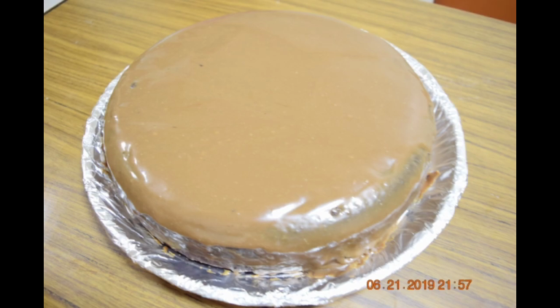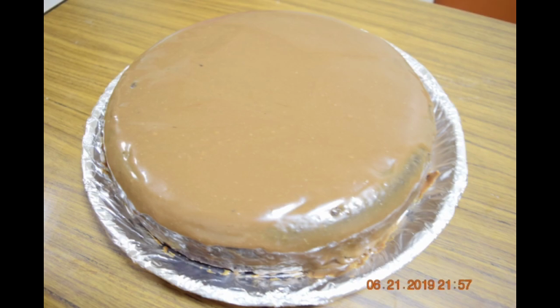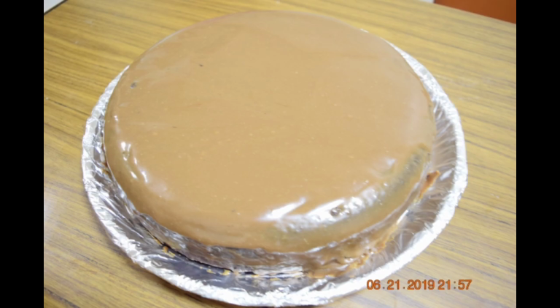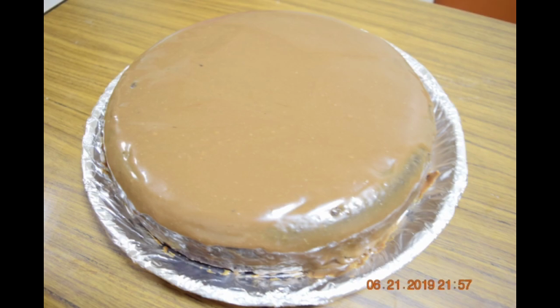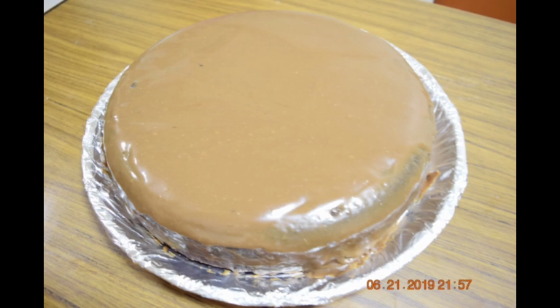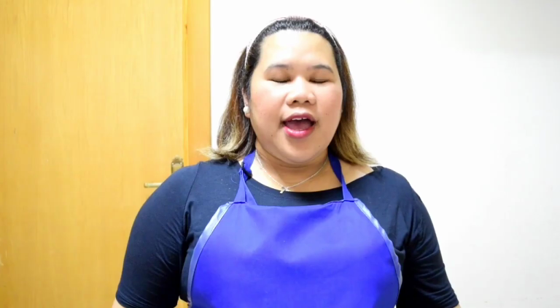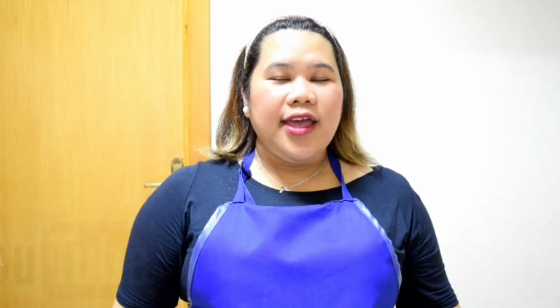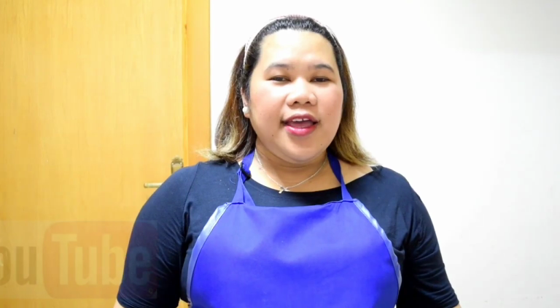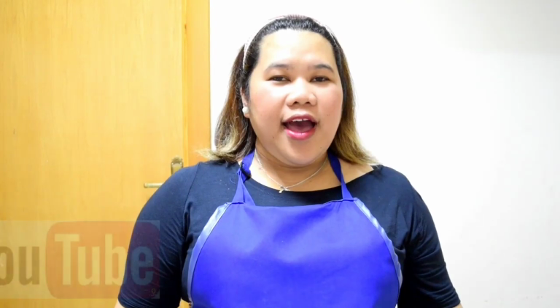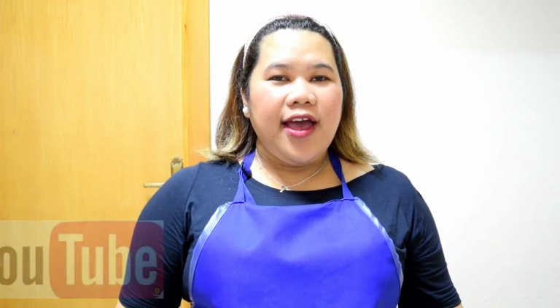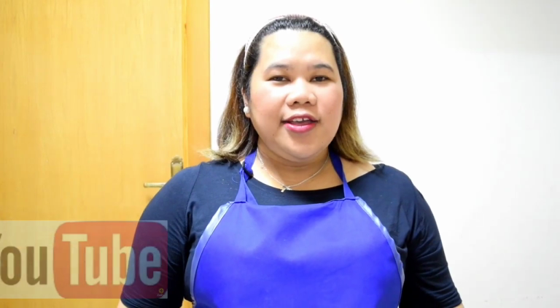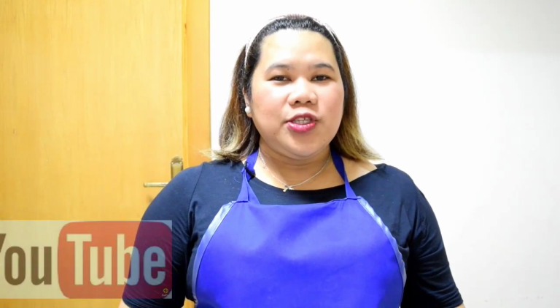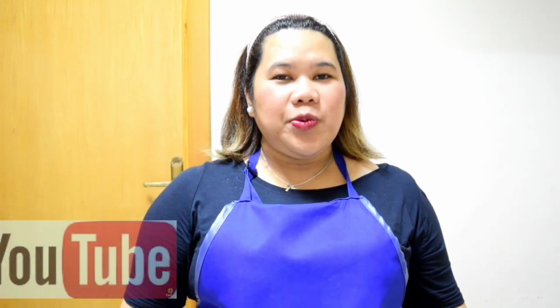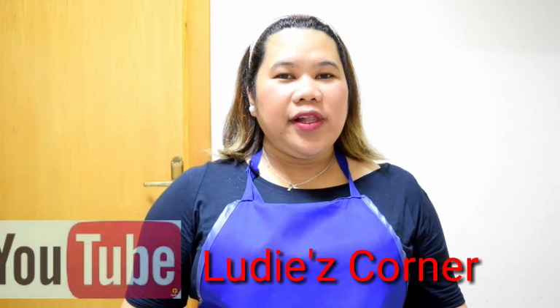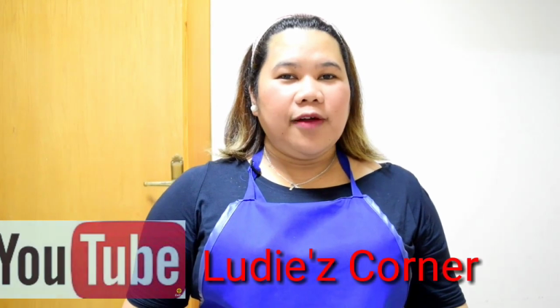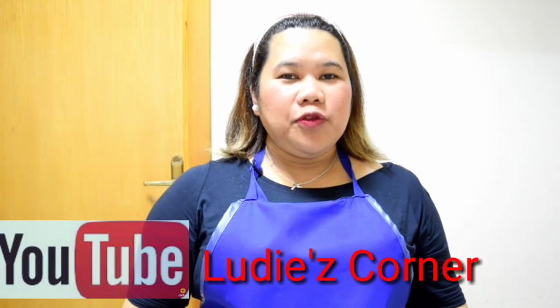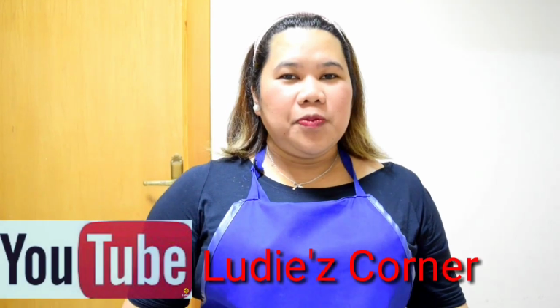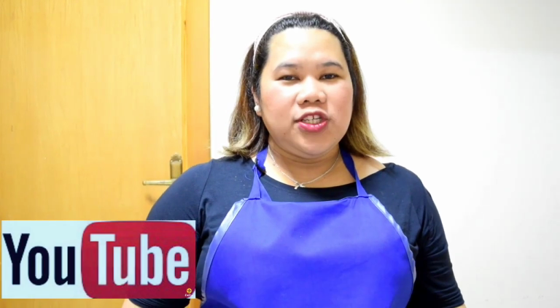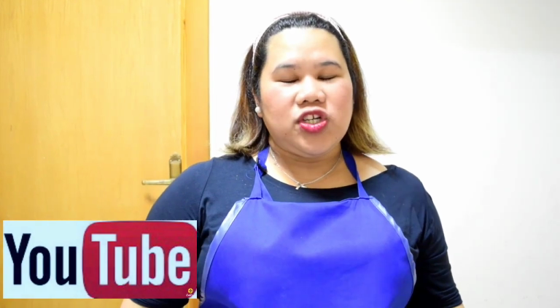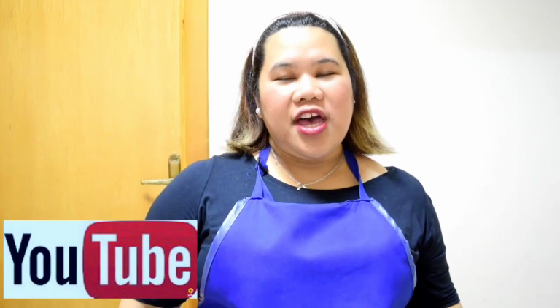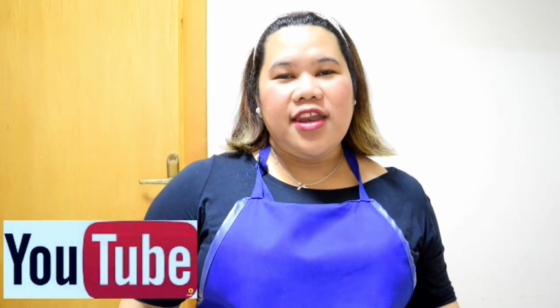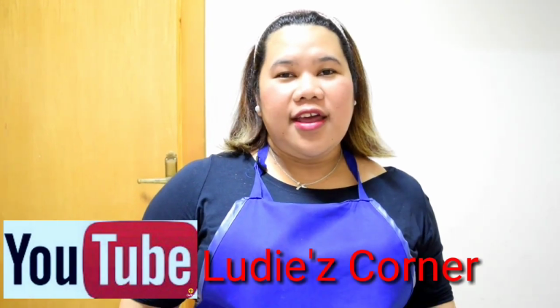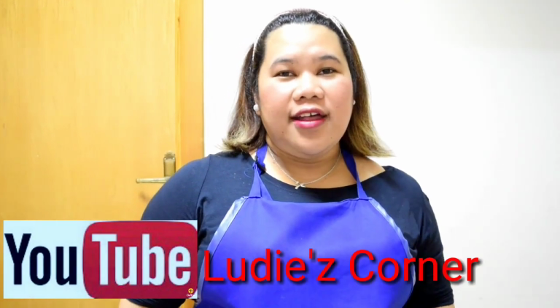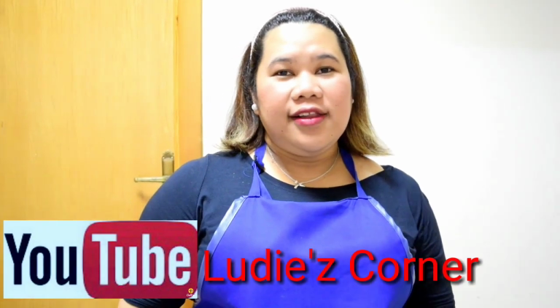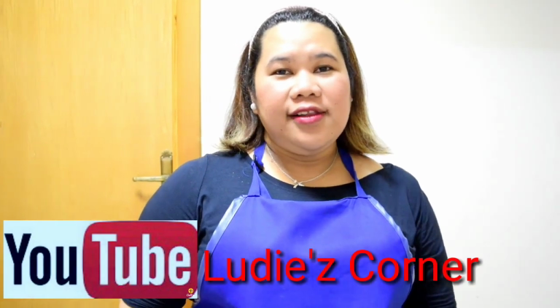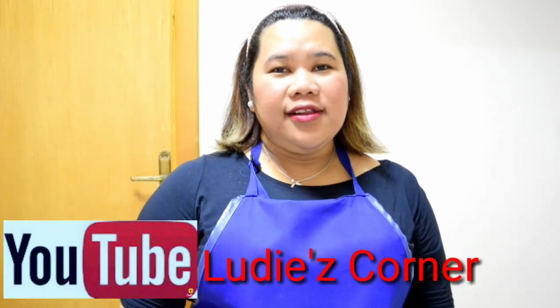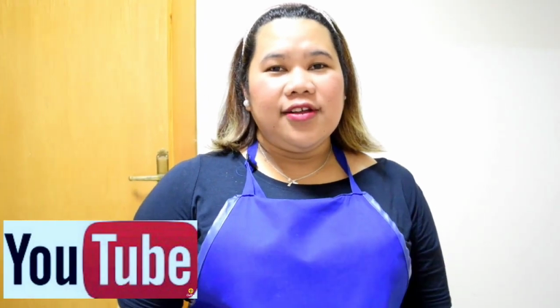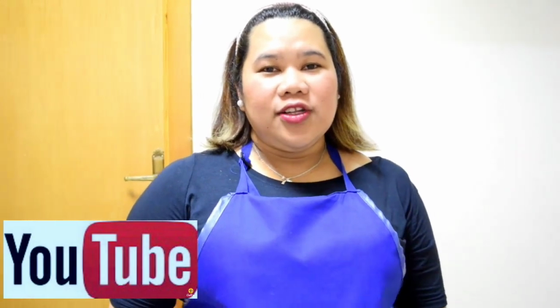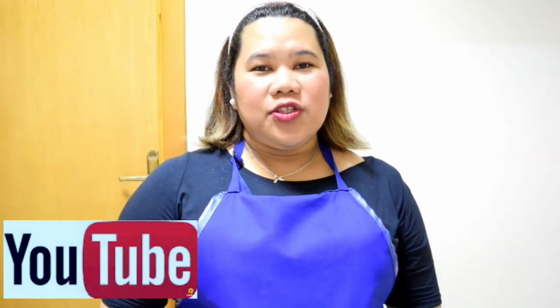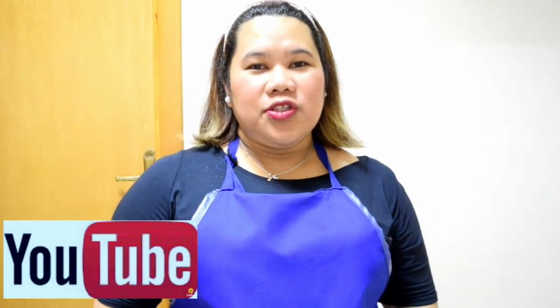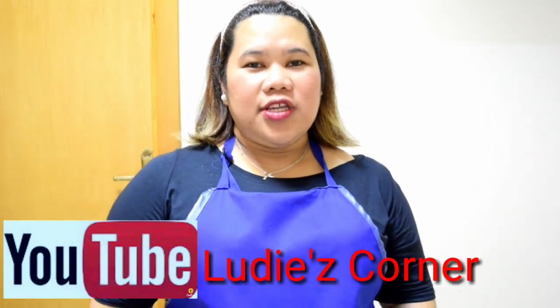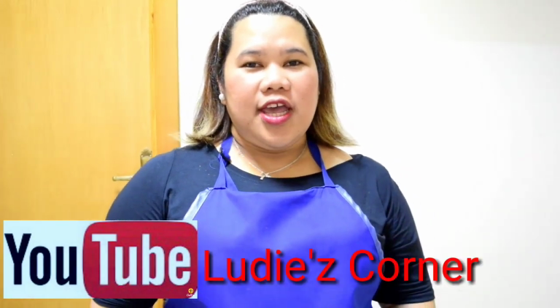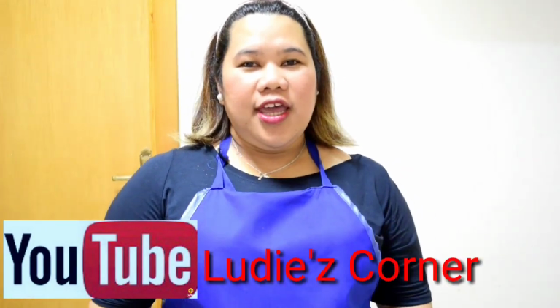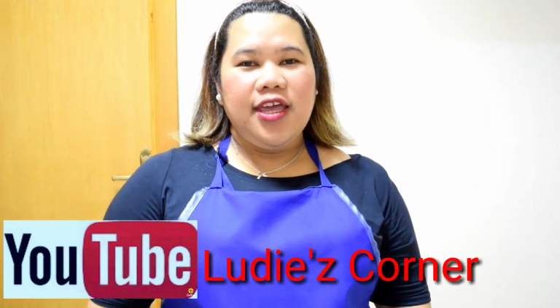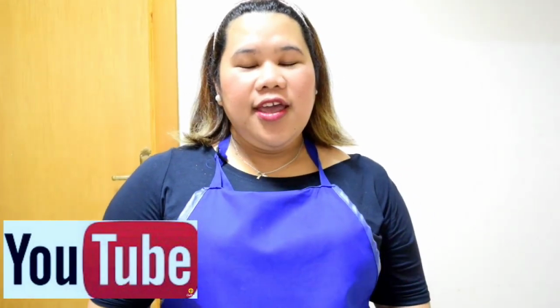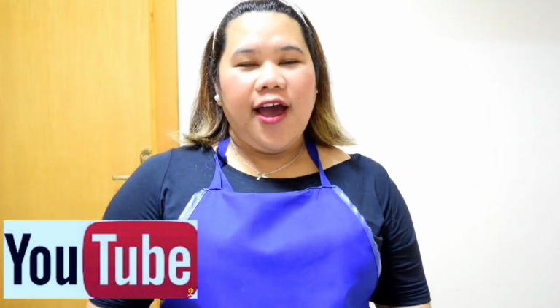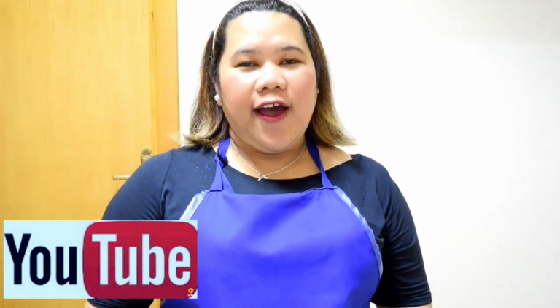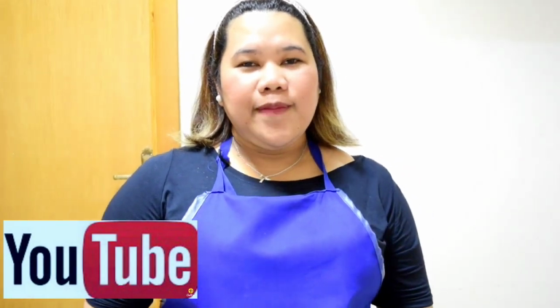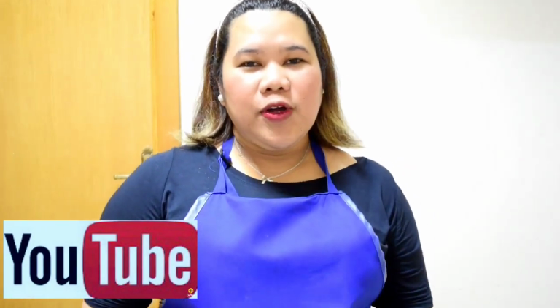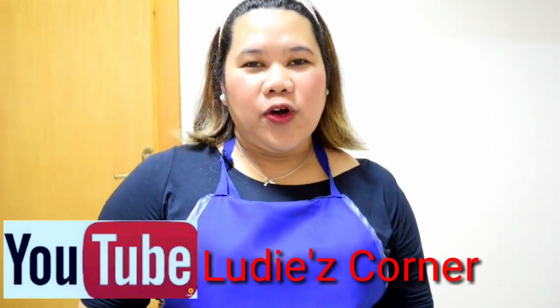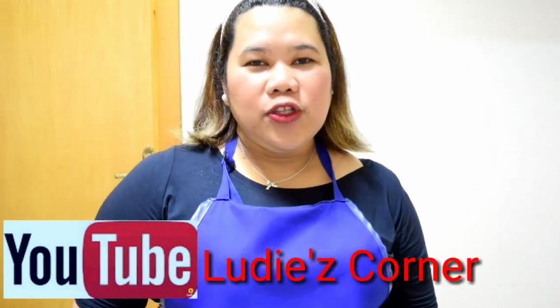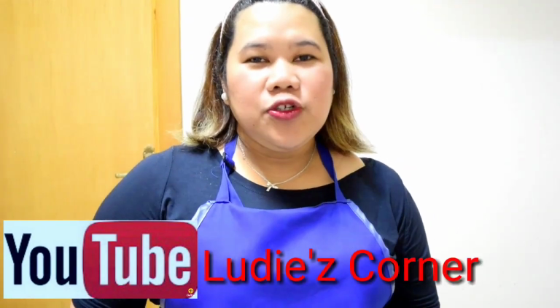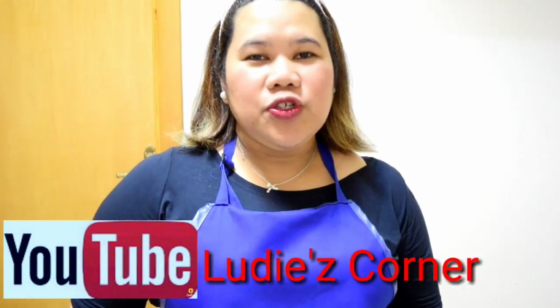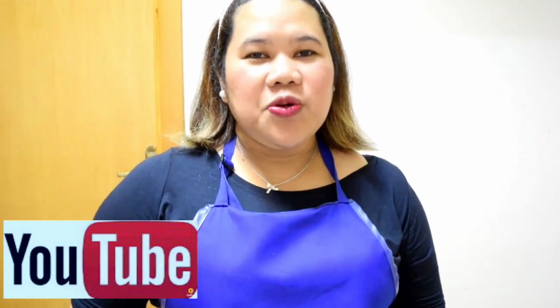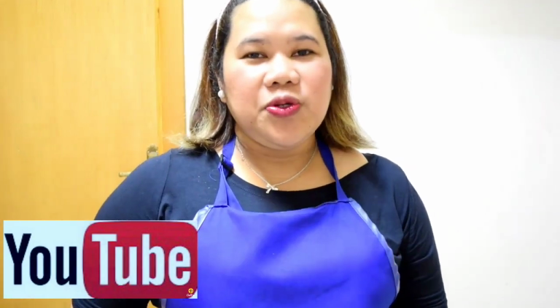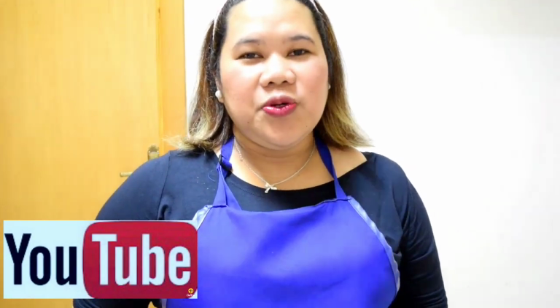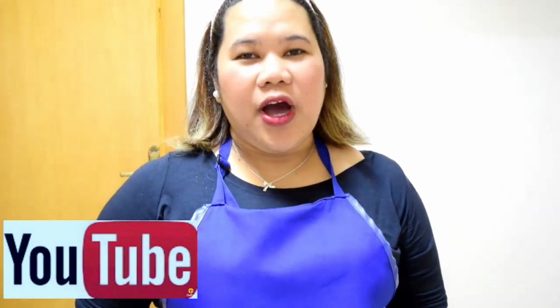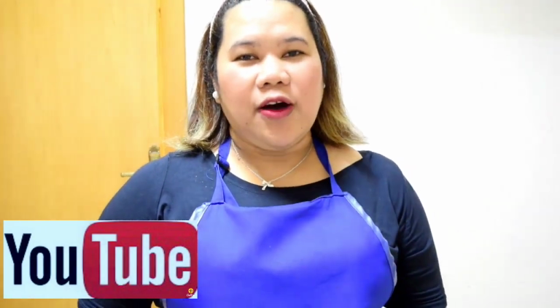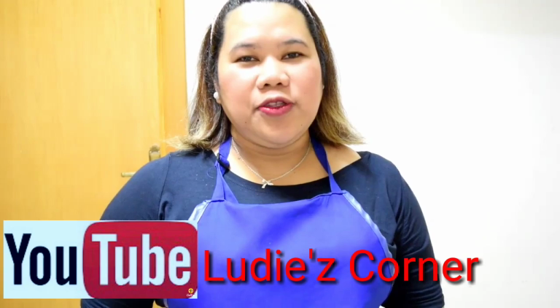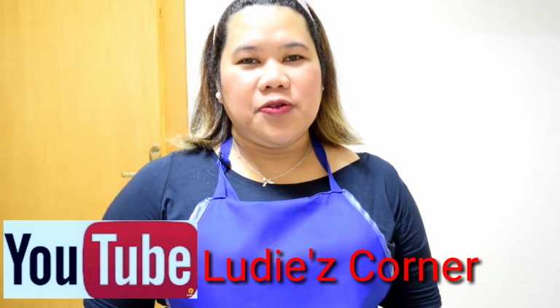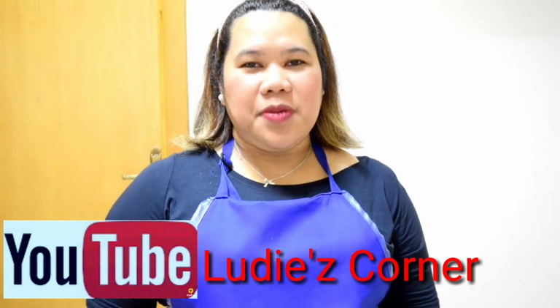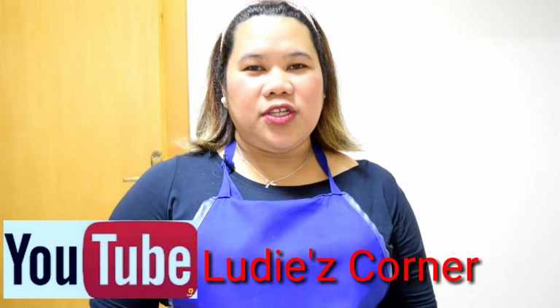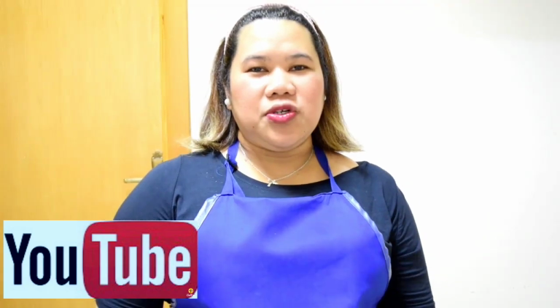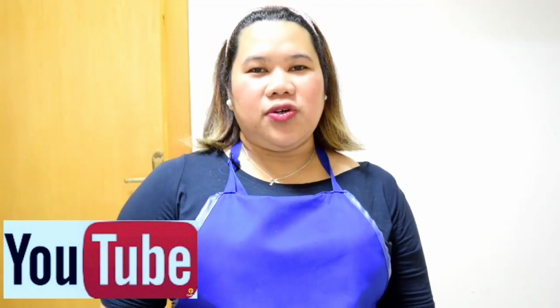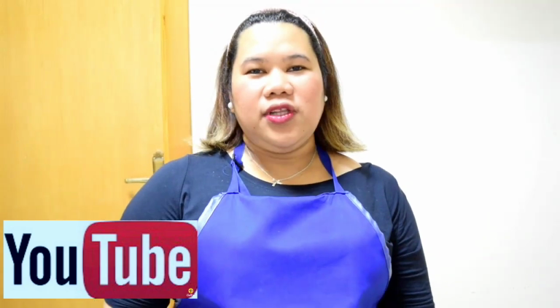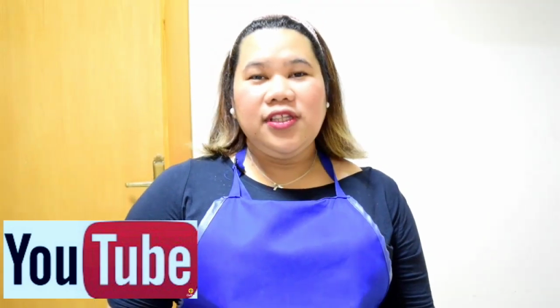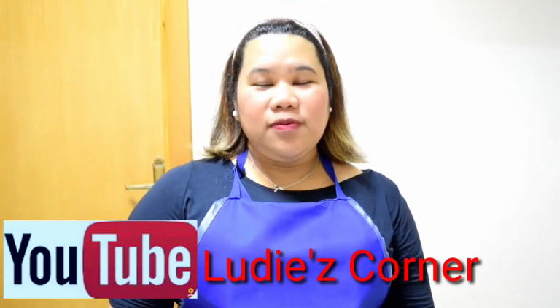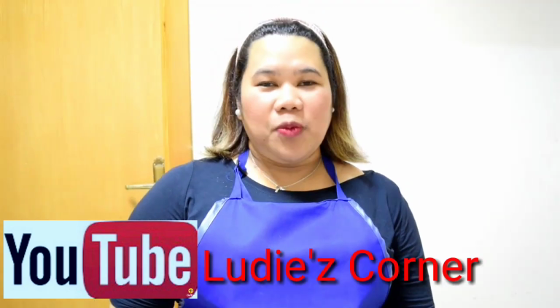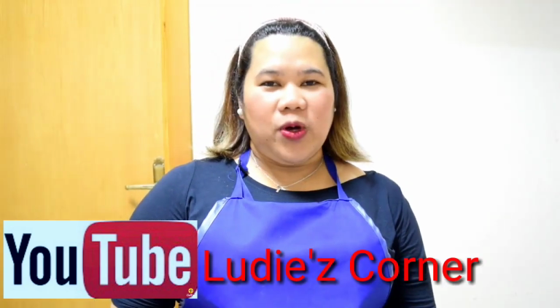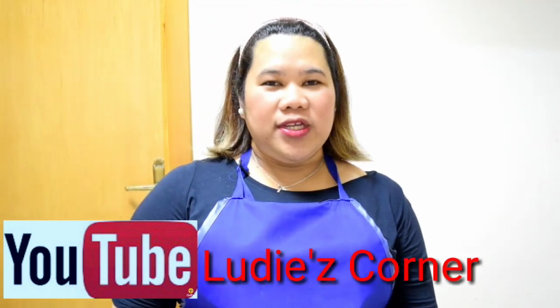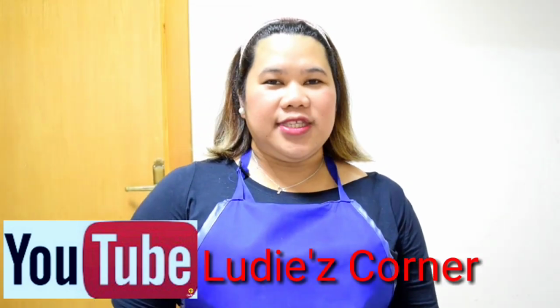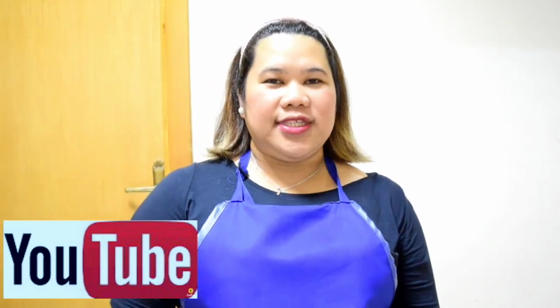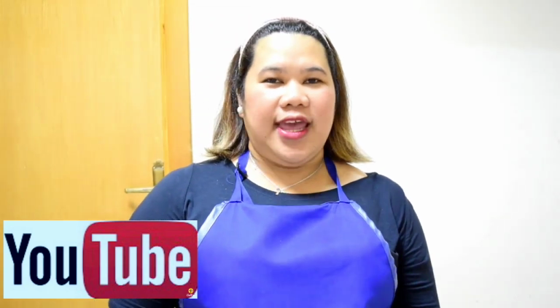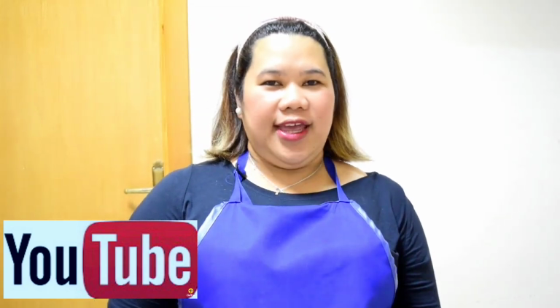Hey guys, welcome to my channel. Today, I'm going to show you how to make chocolate moist cake.